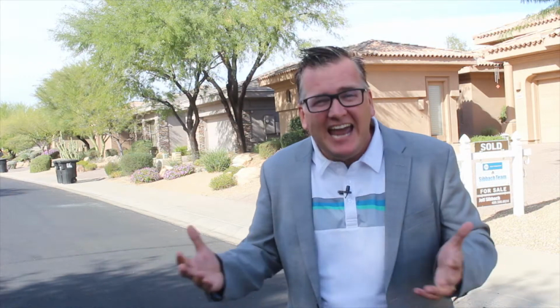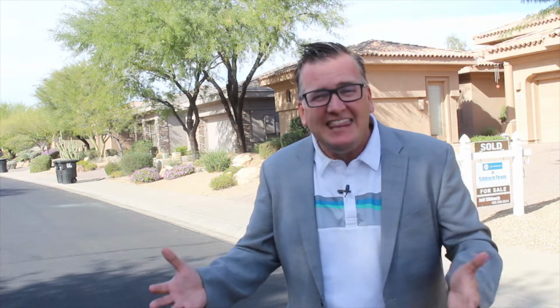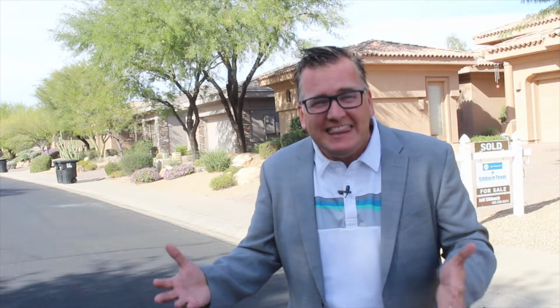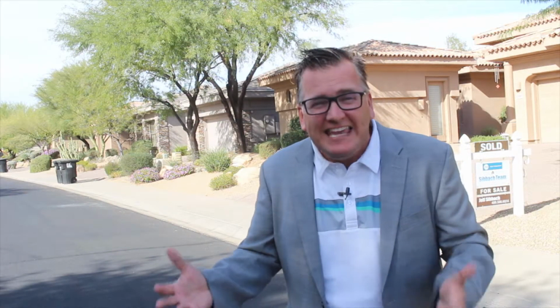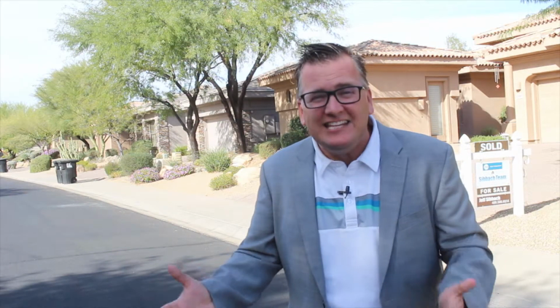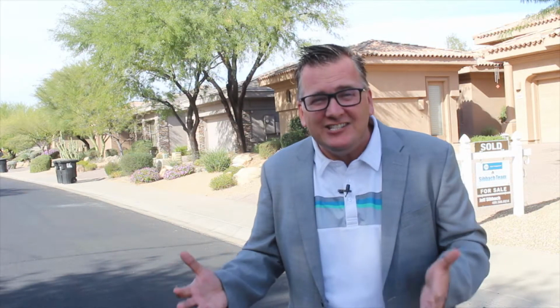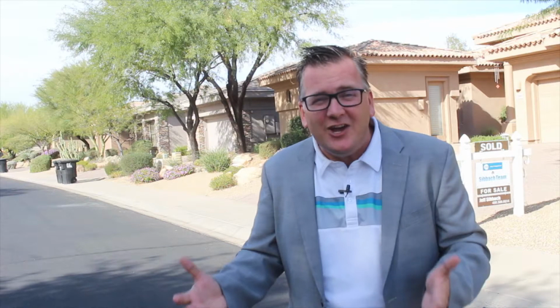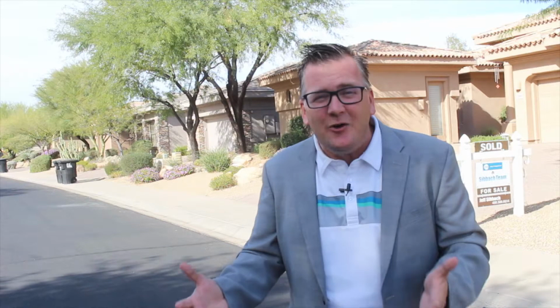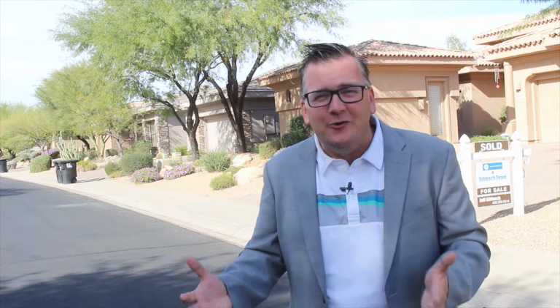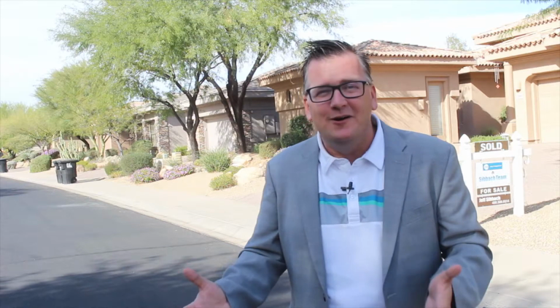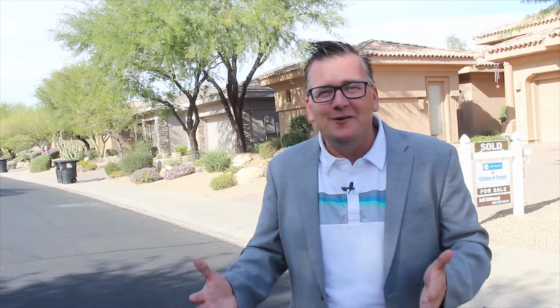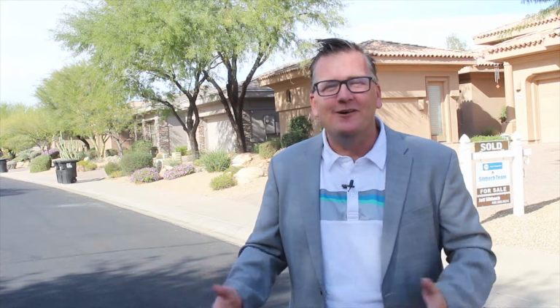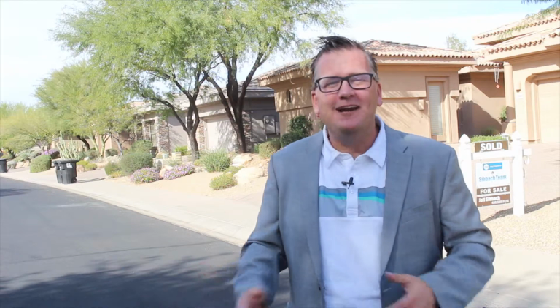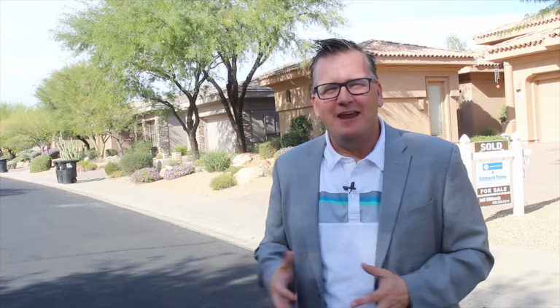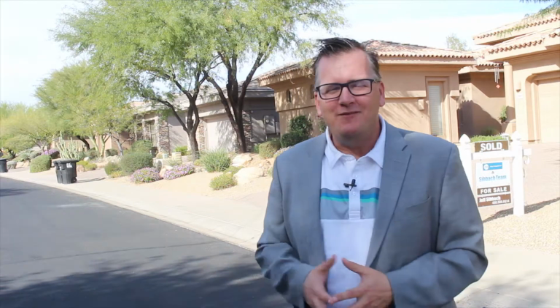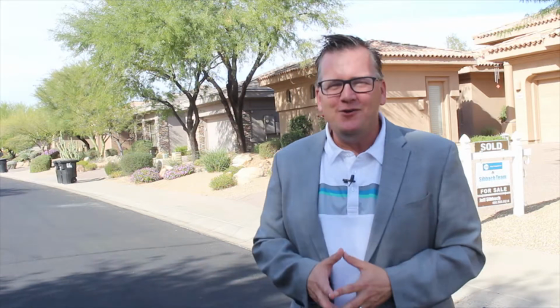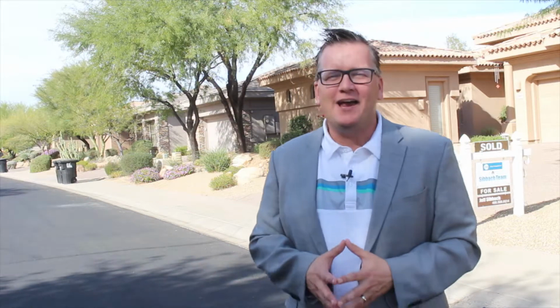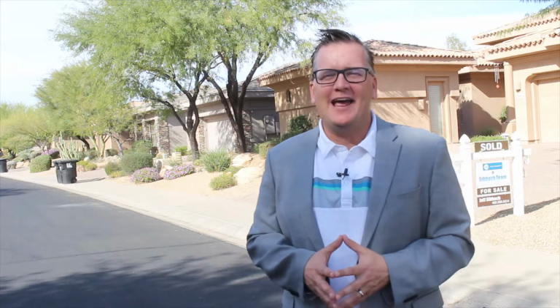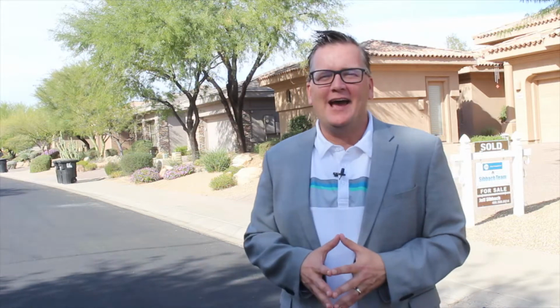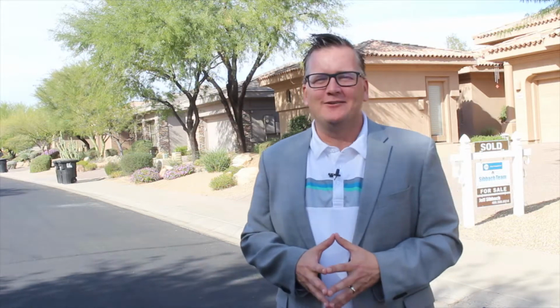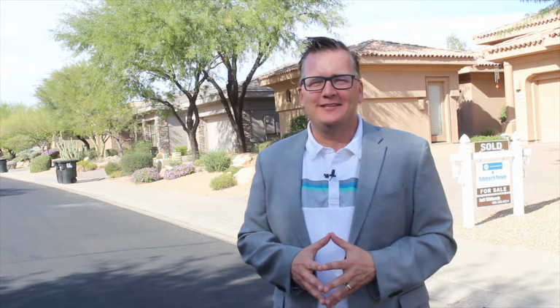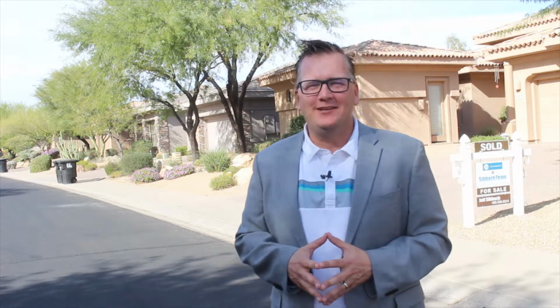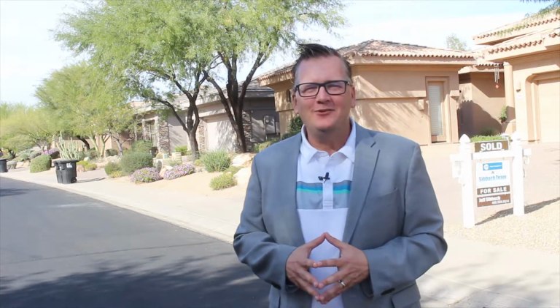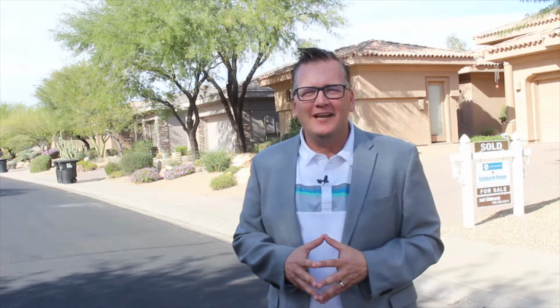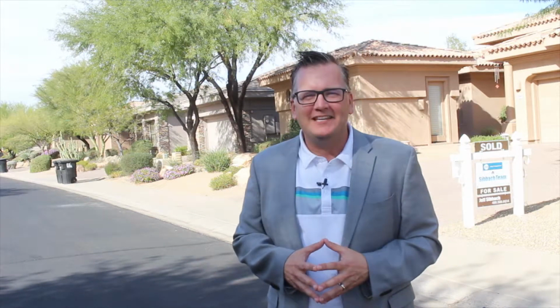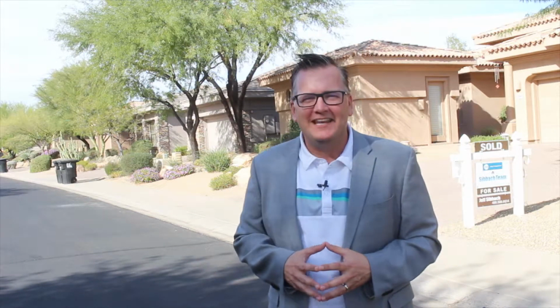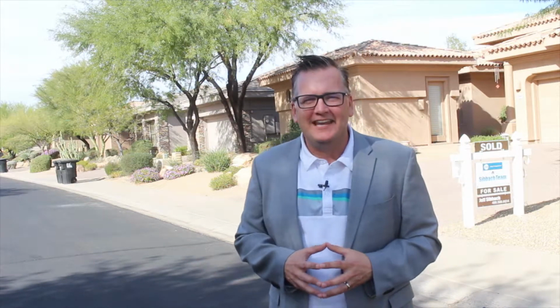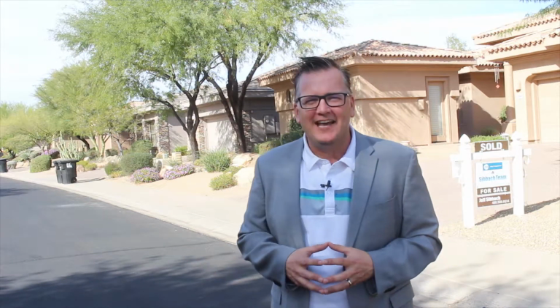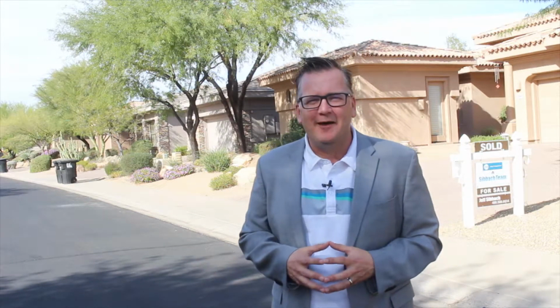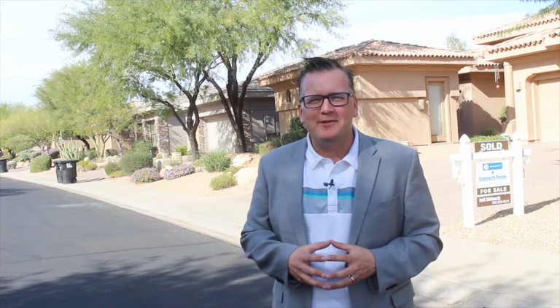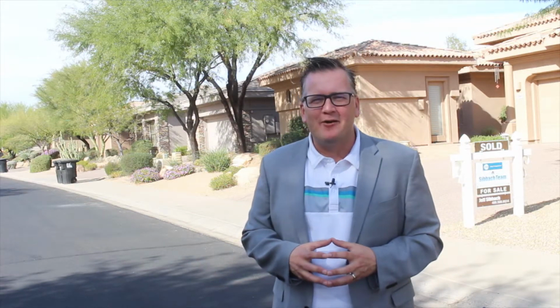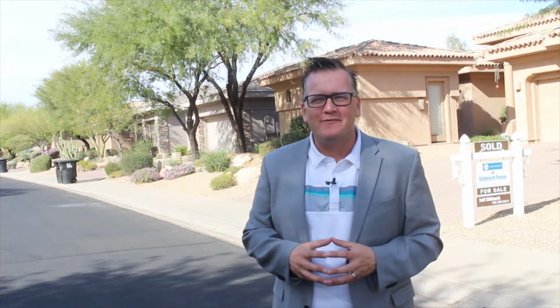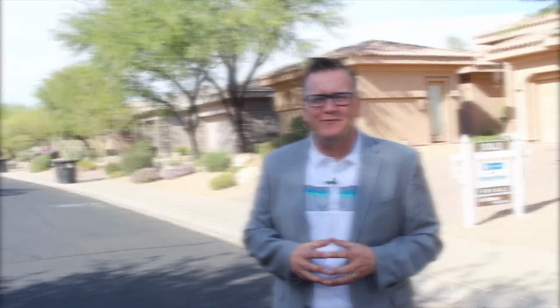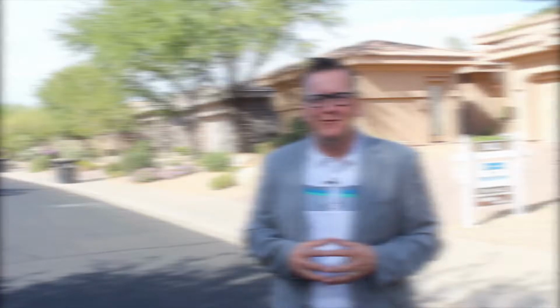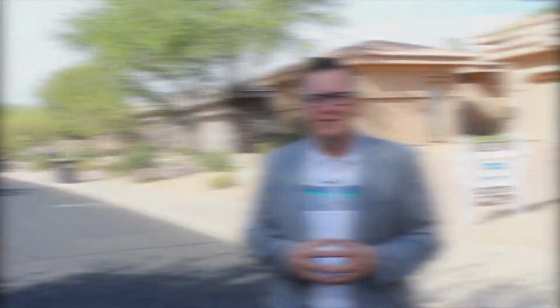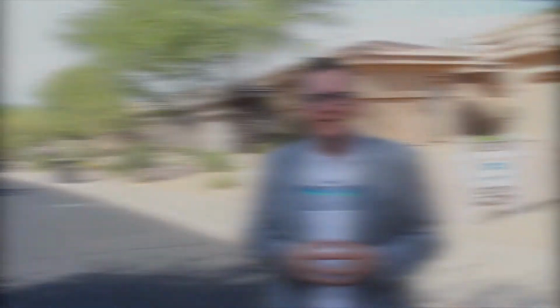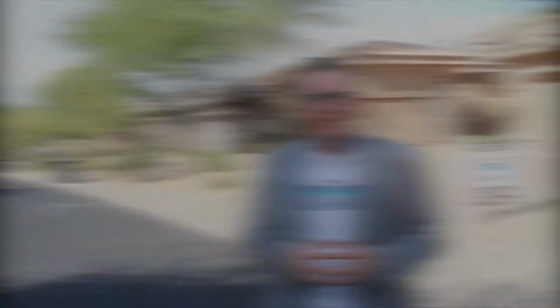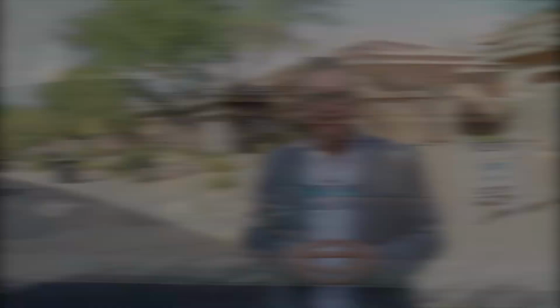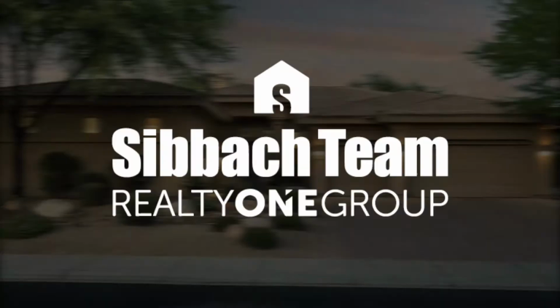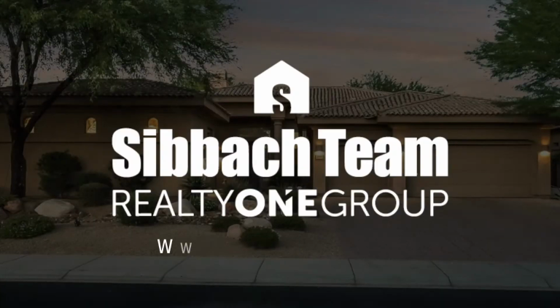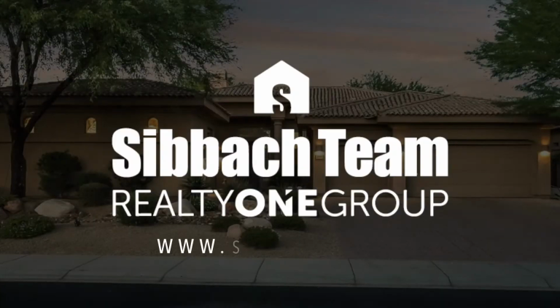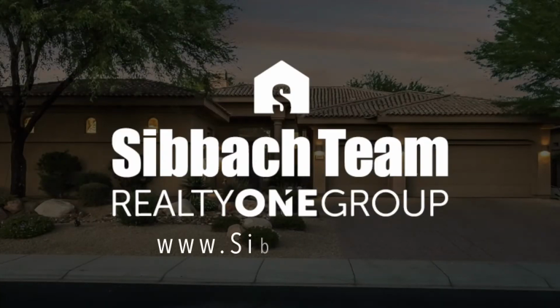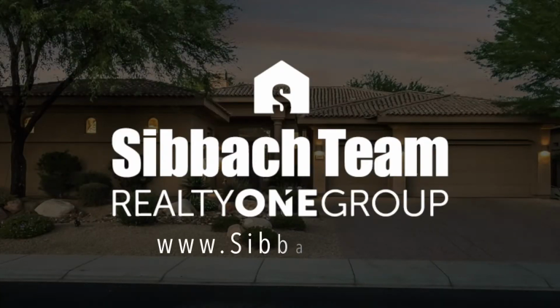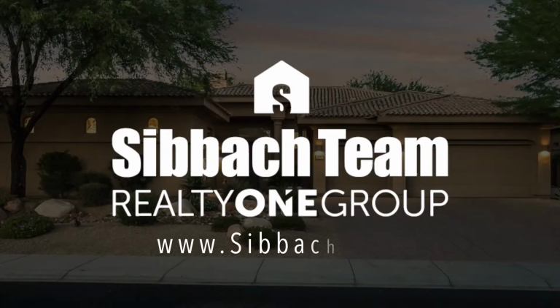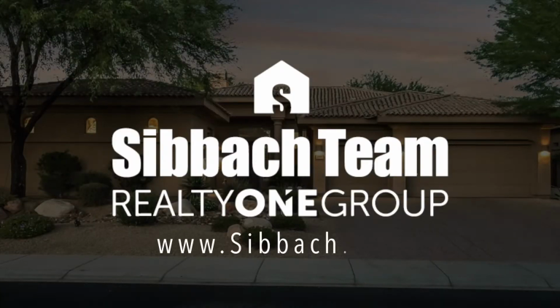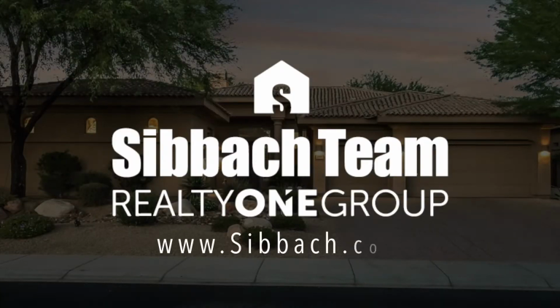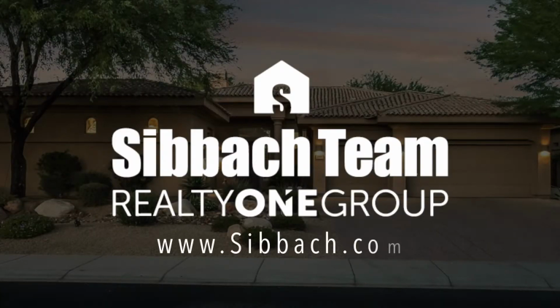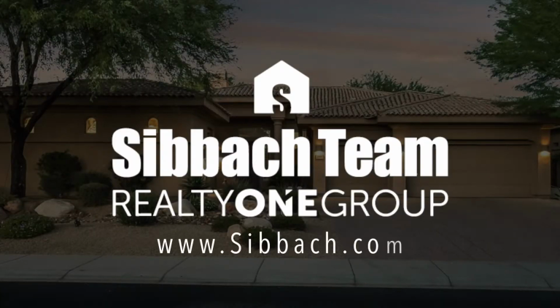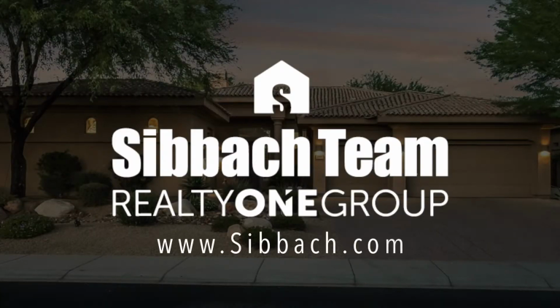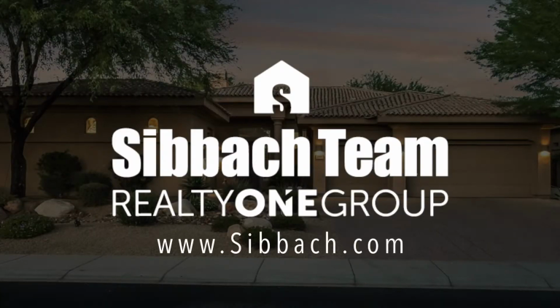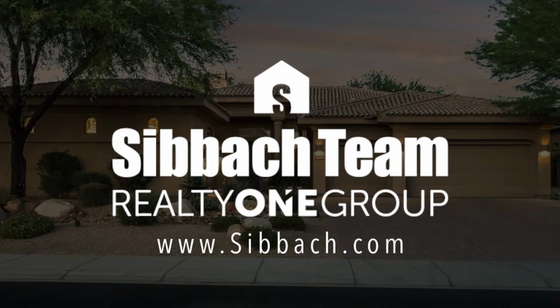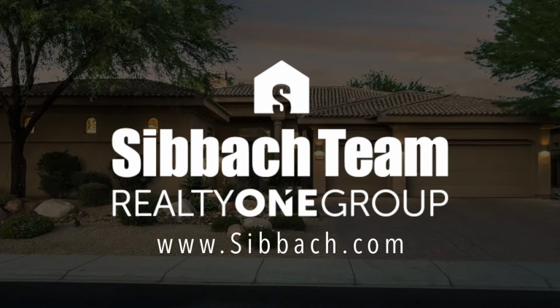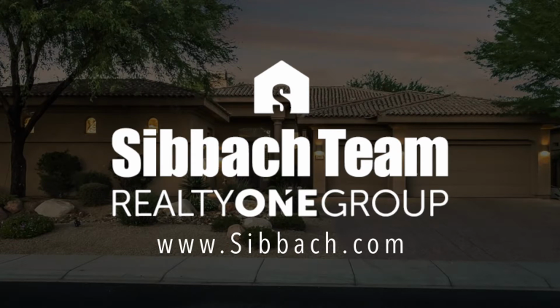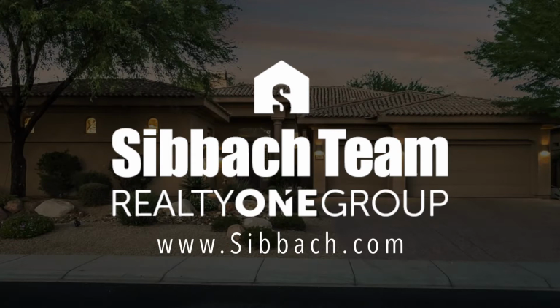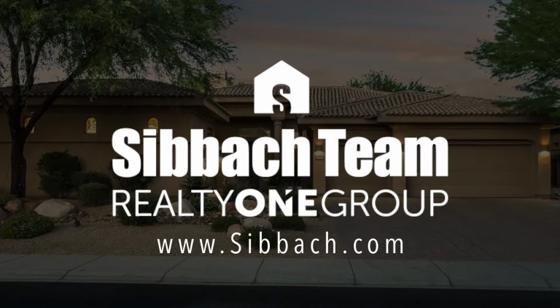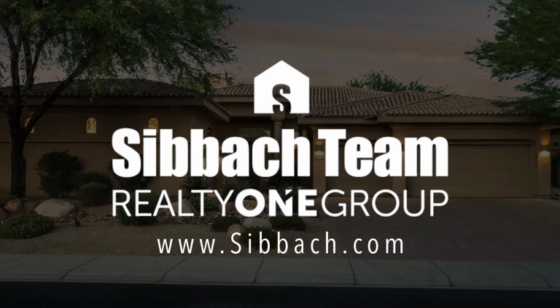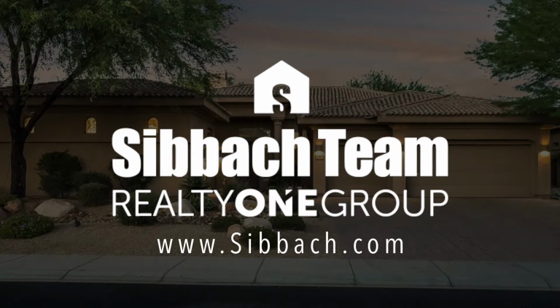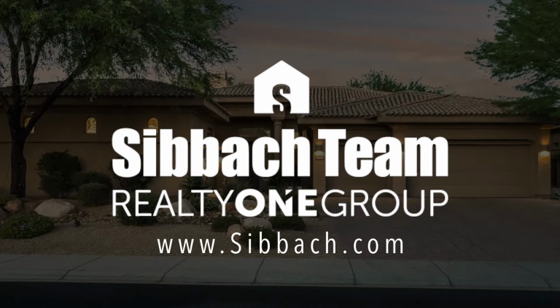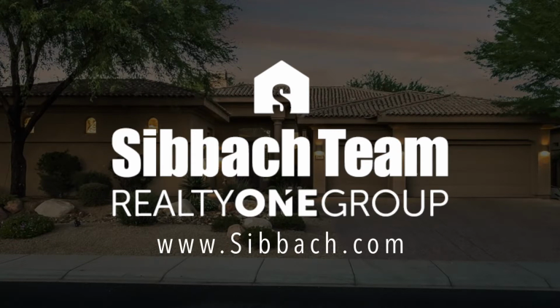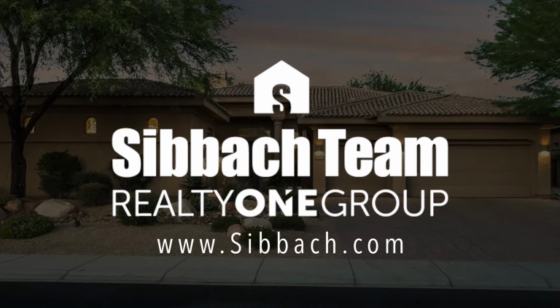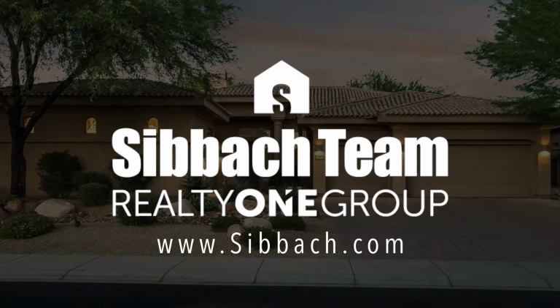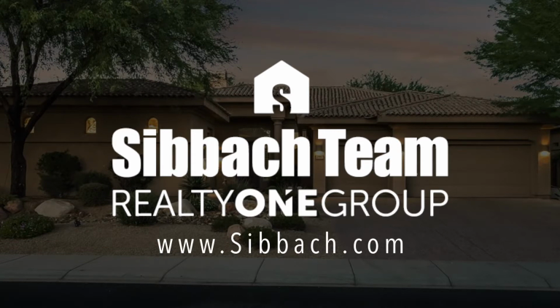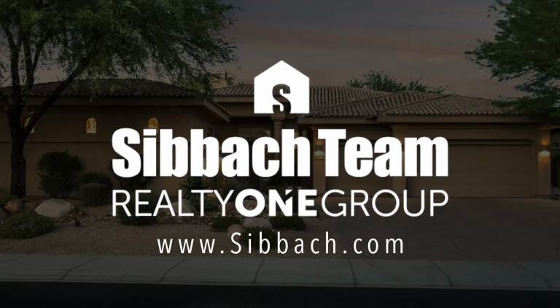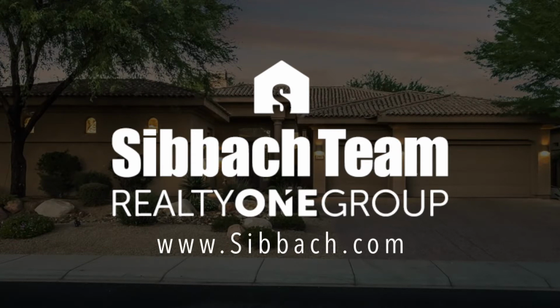I think so. If you've got a house that you'd like to get top dollar for, visit SIBBACH.com.